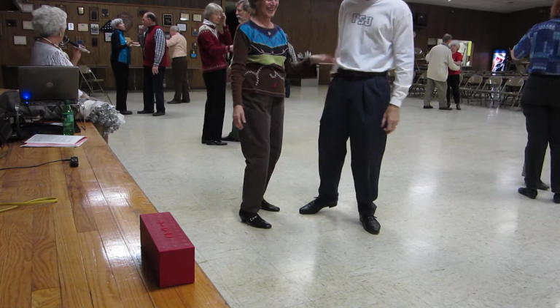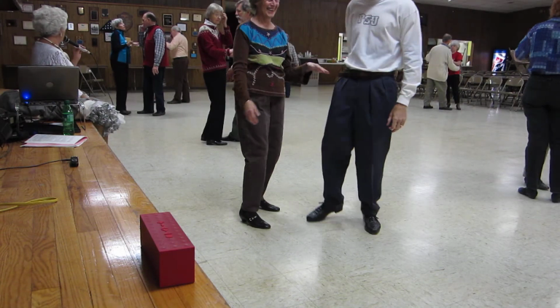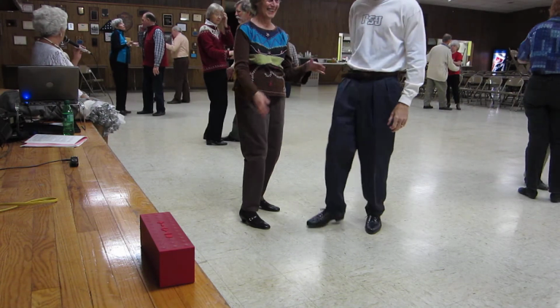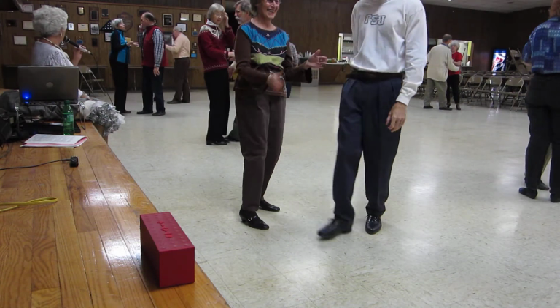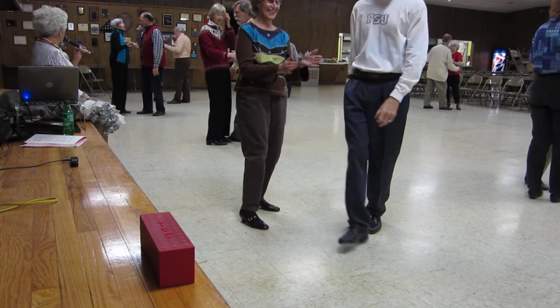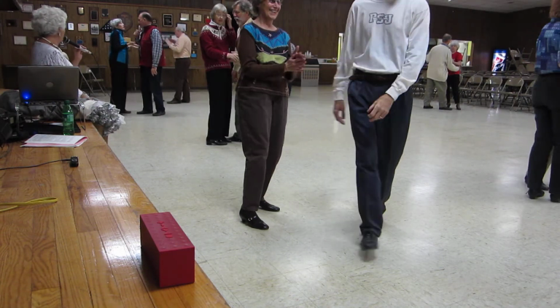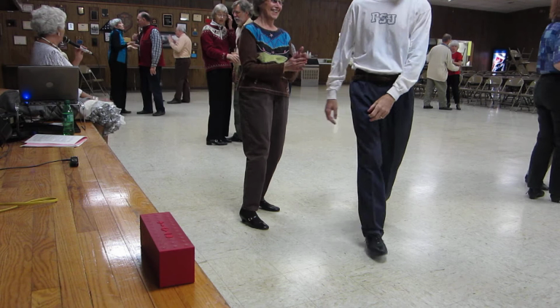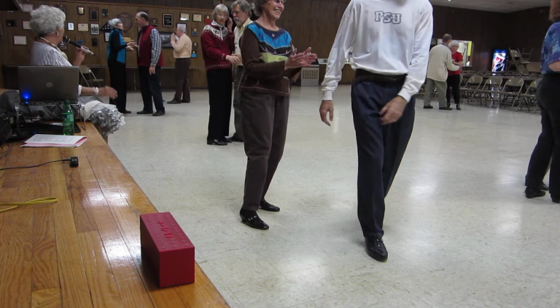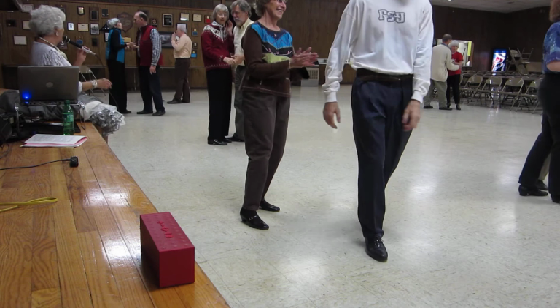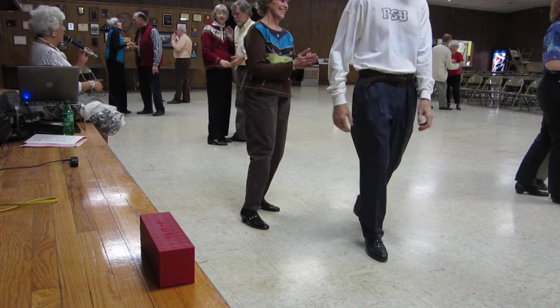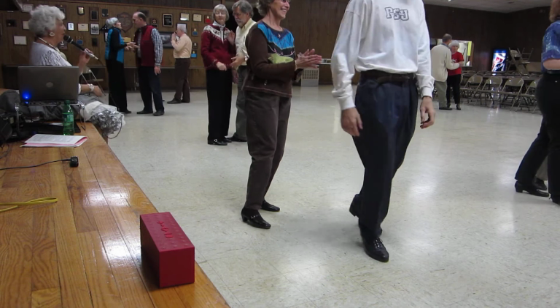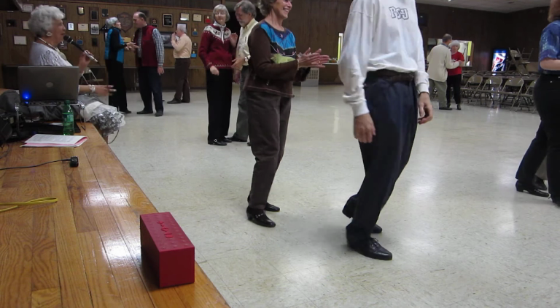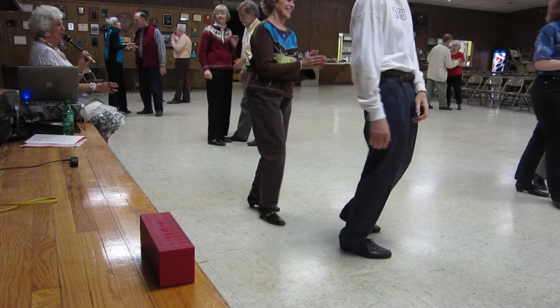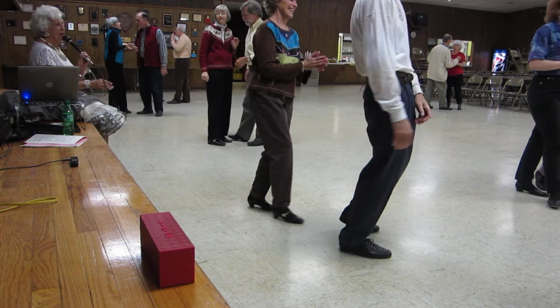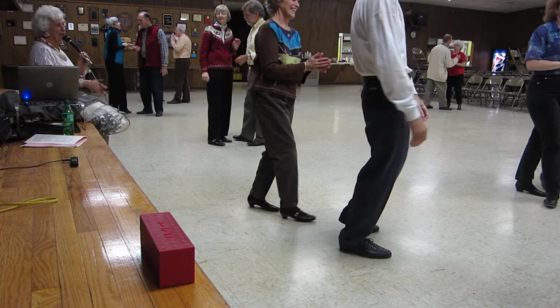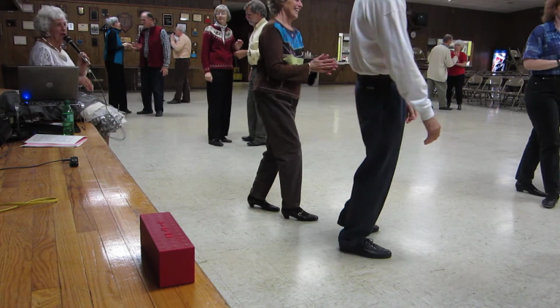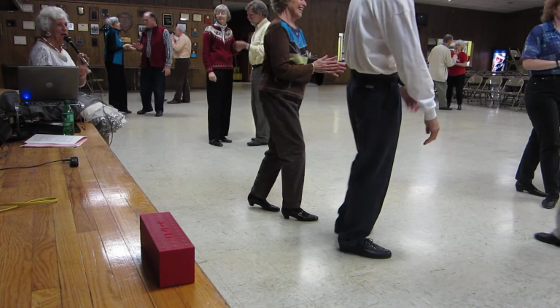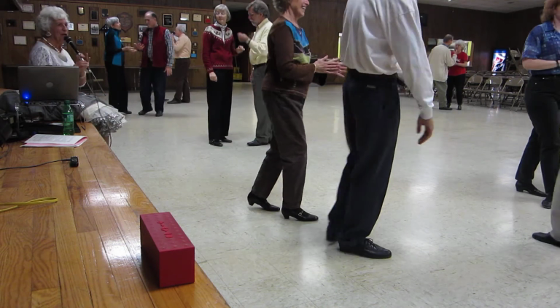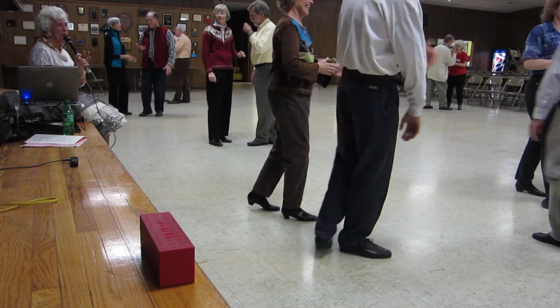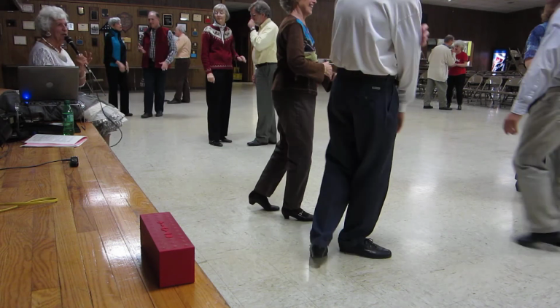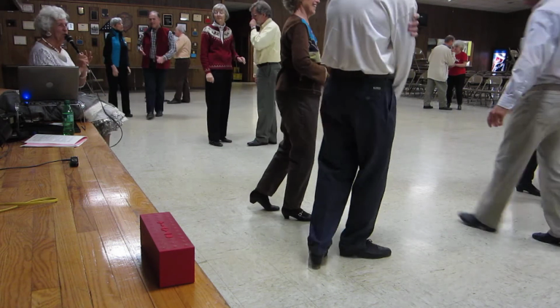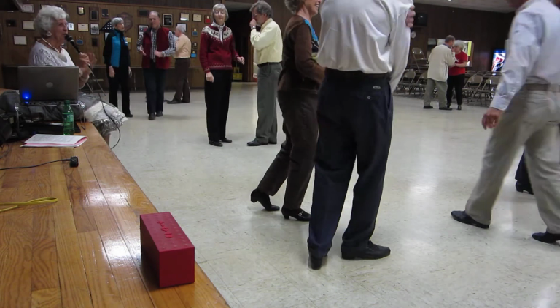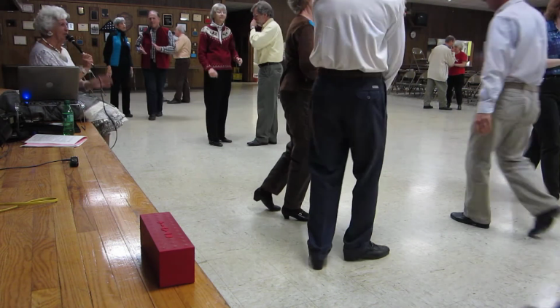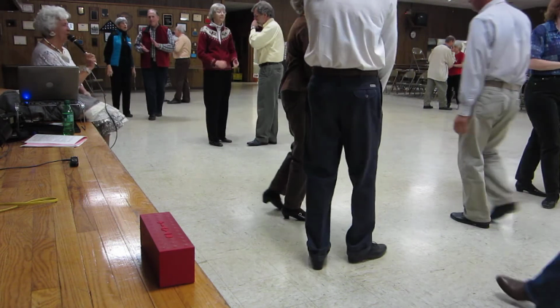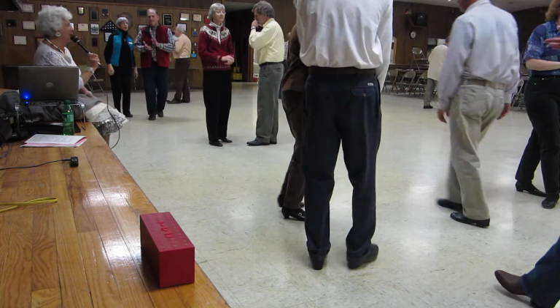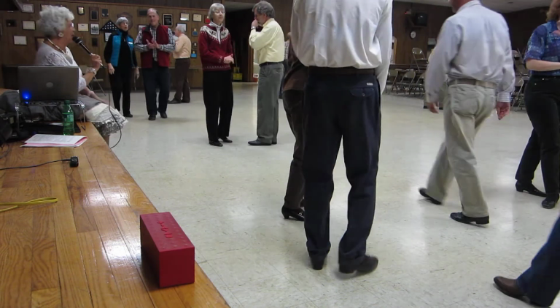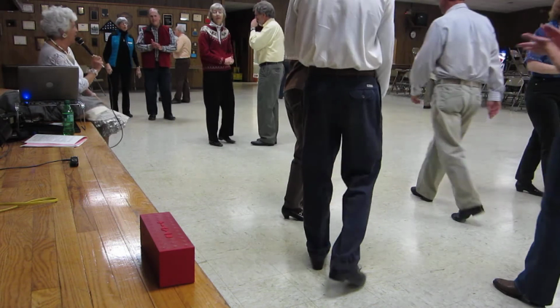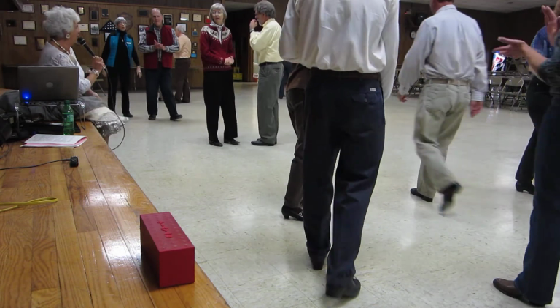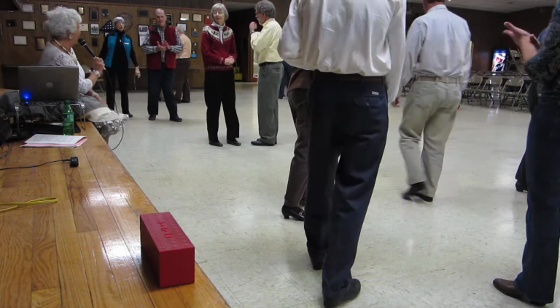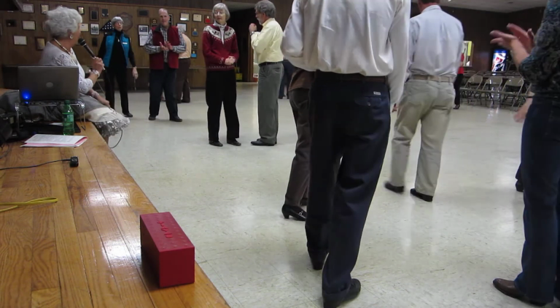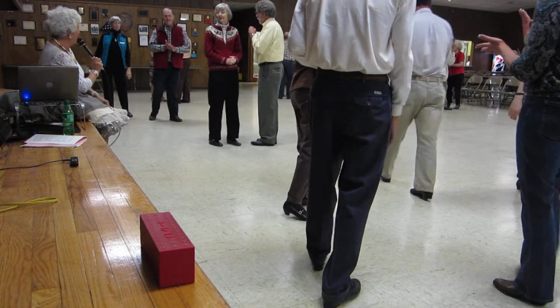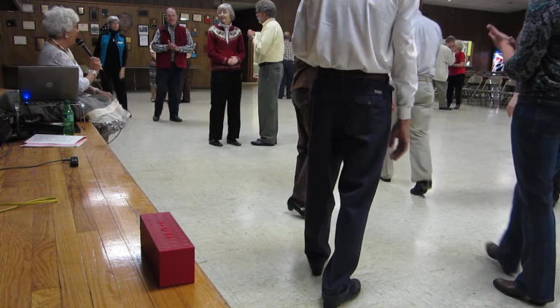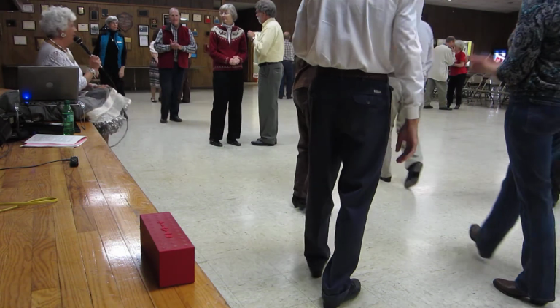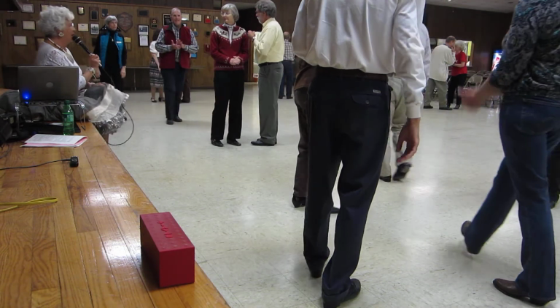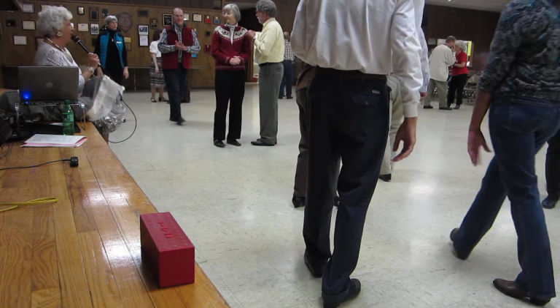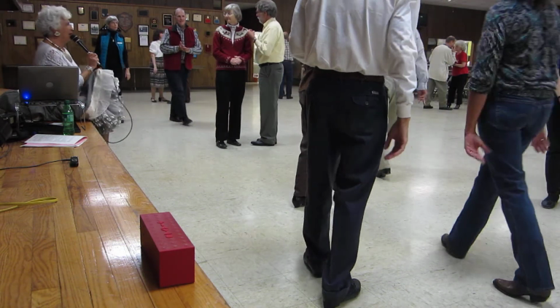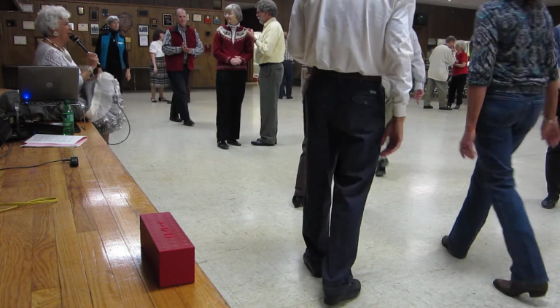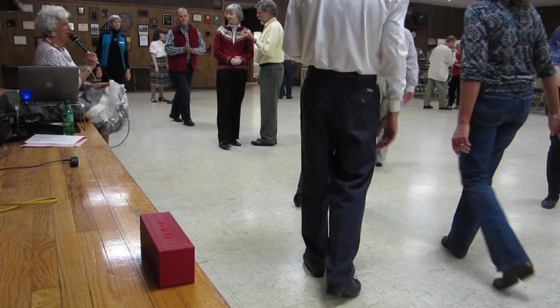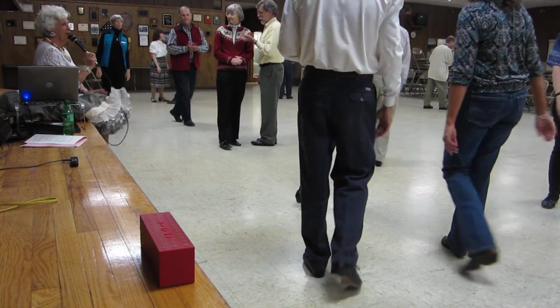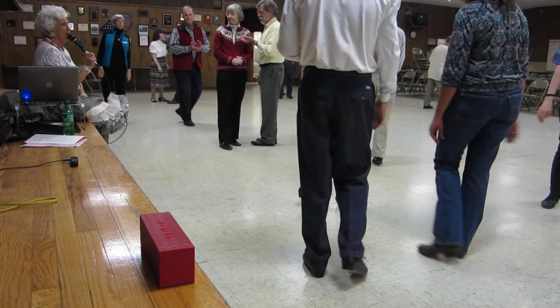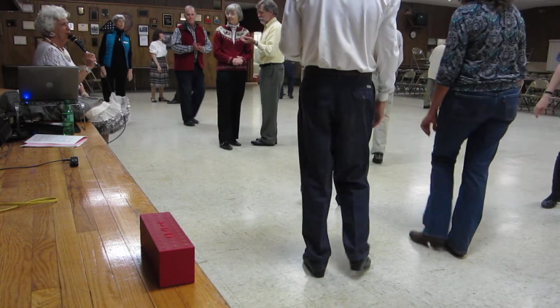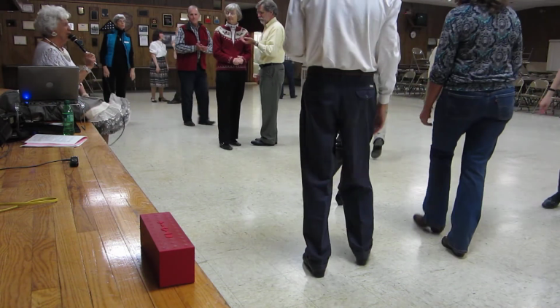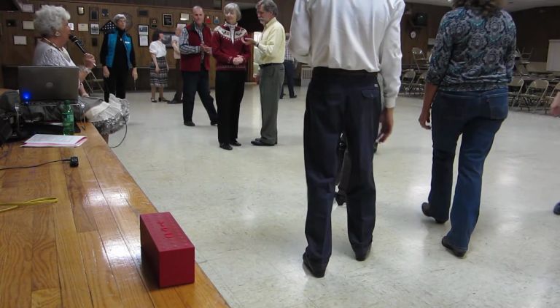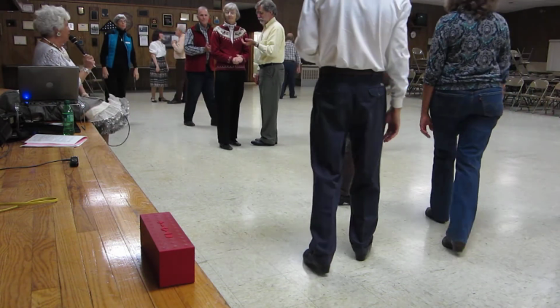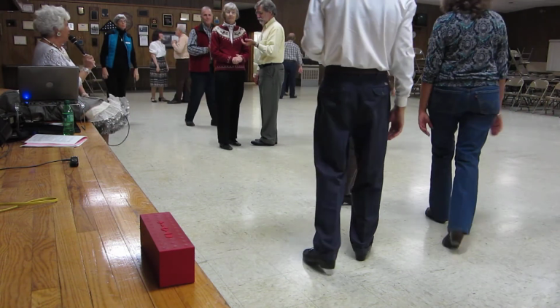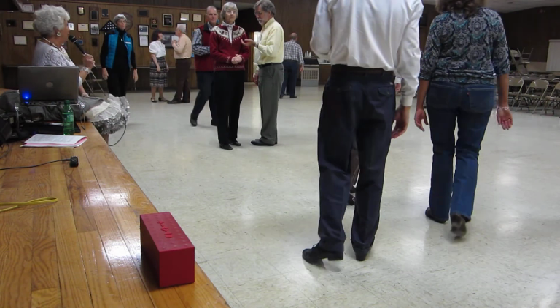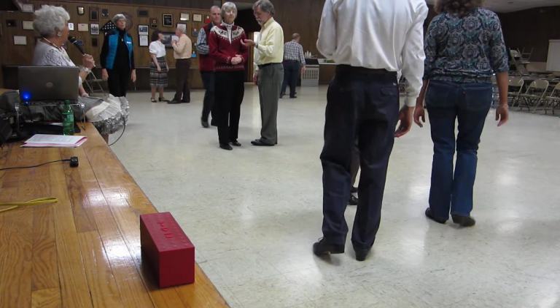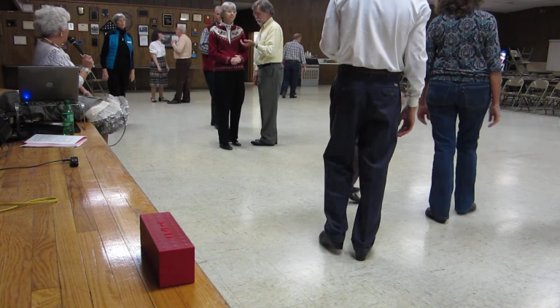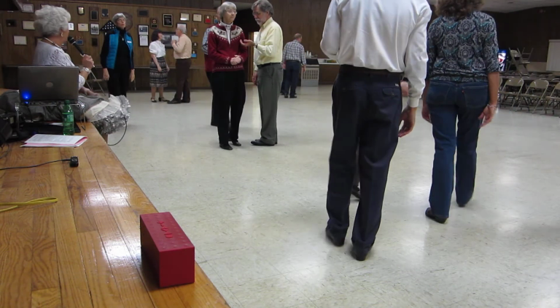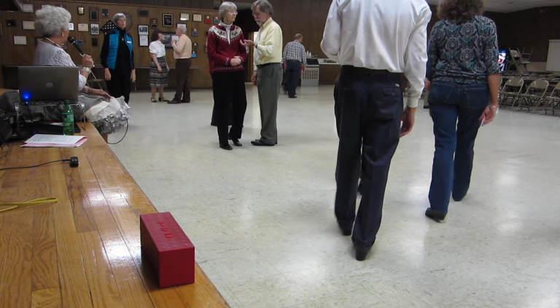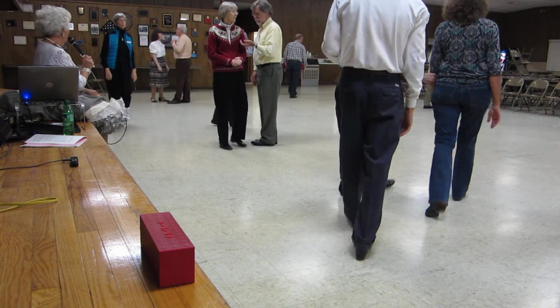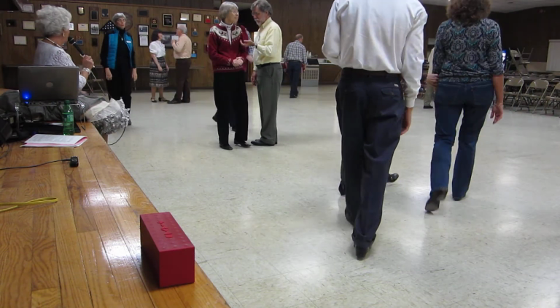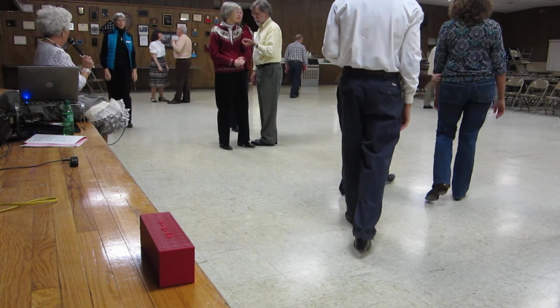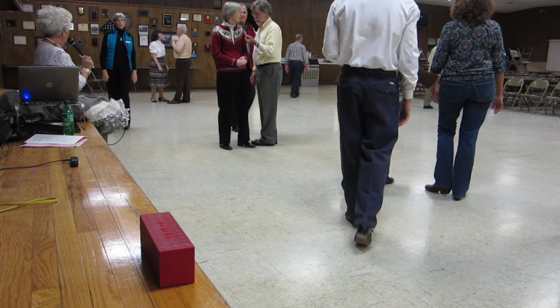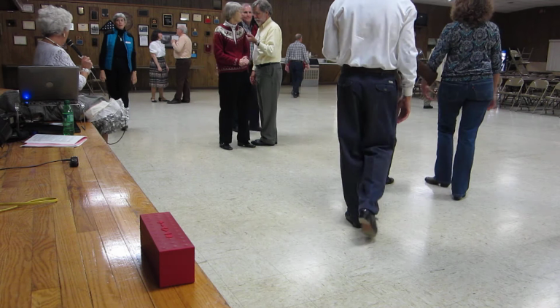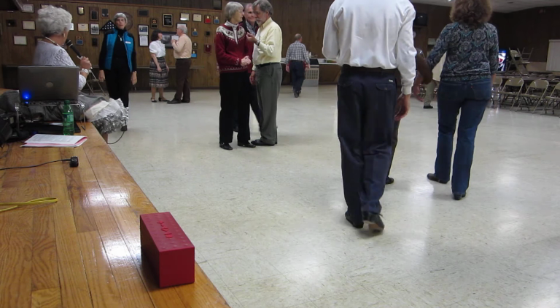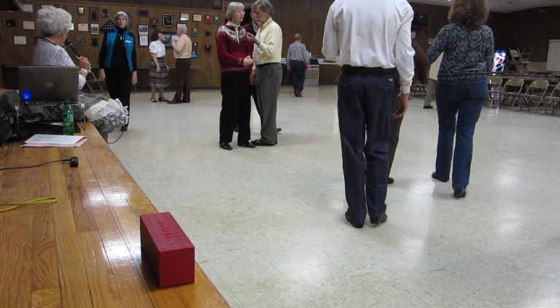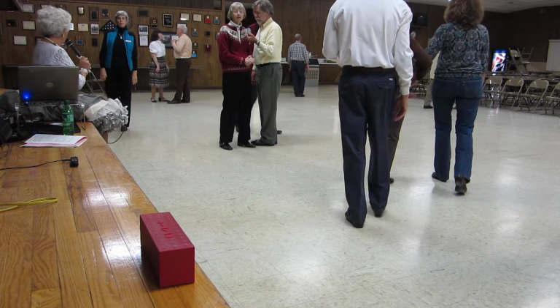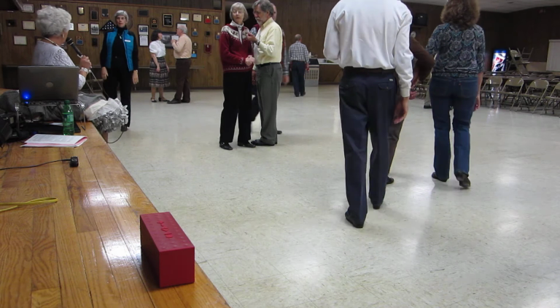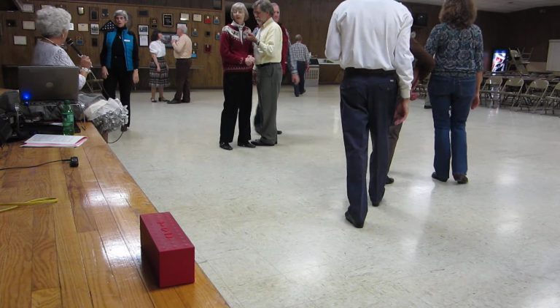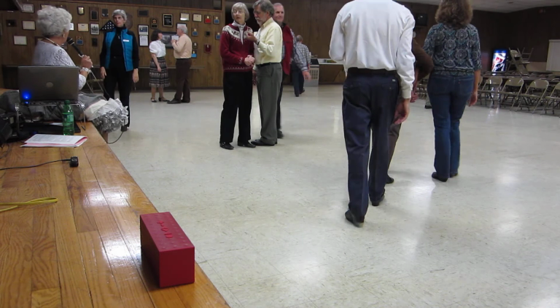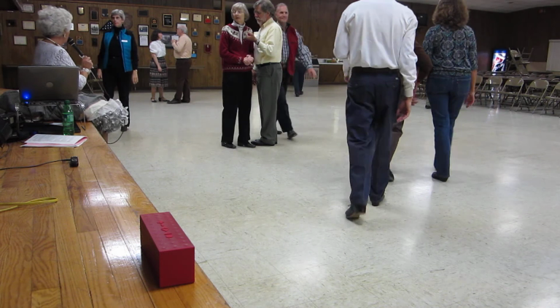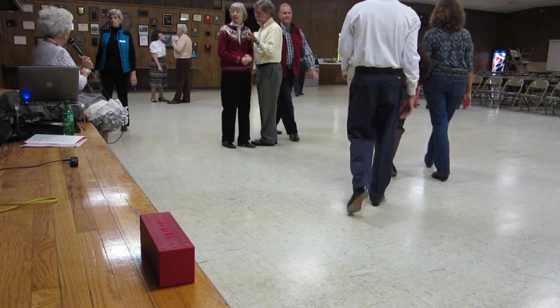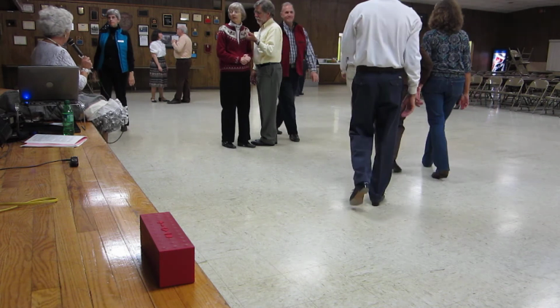Very nice. Okay. Do you have any questions? Or anything? All right, come over — we'll see if we can straighten it out. But it looks very nice.